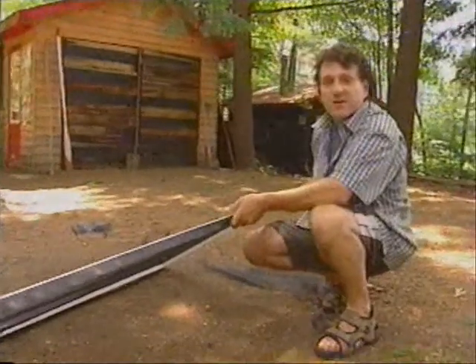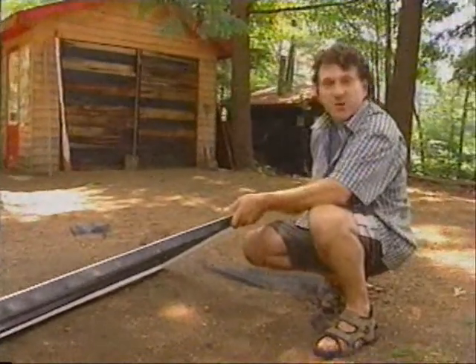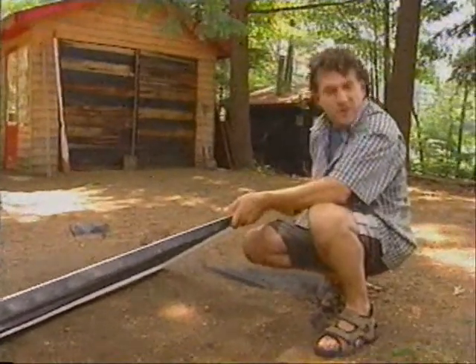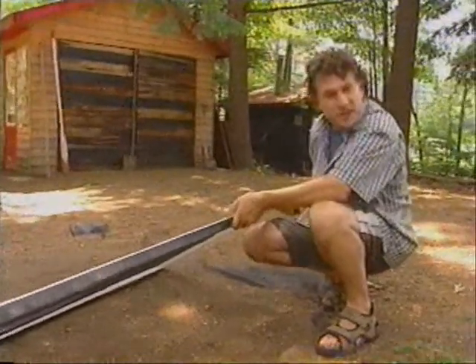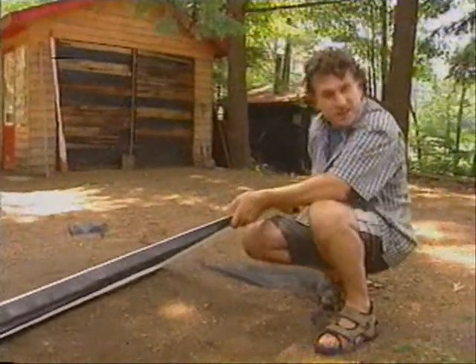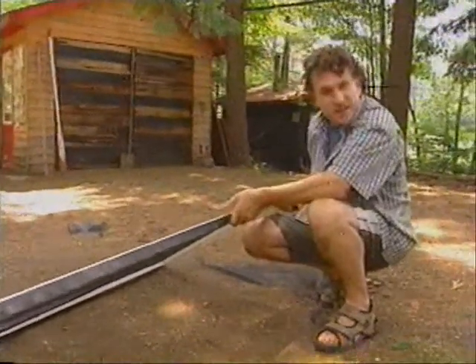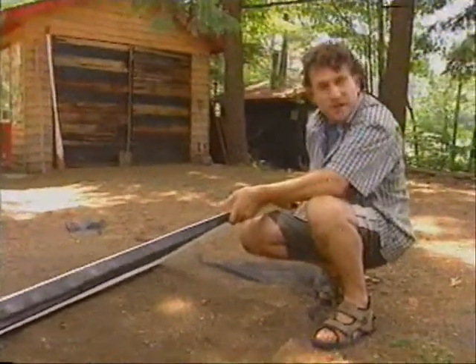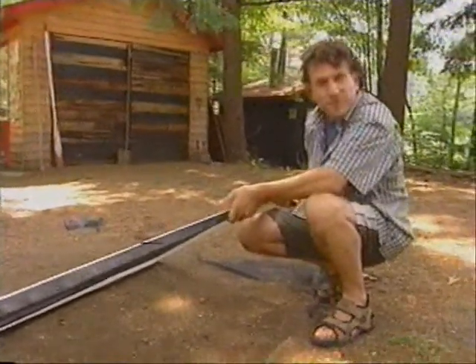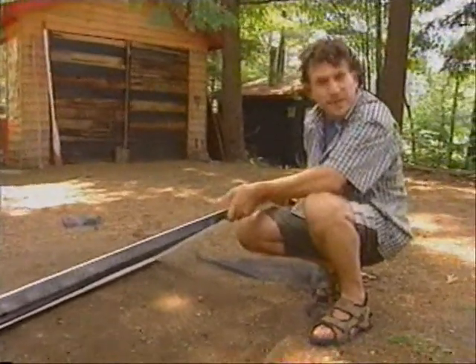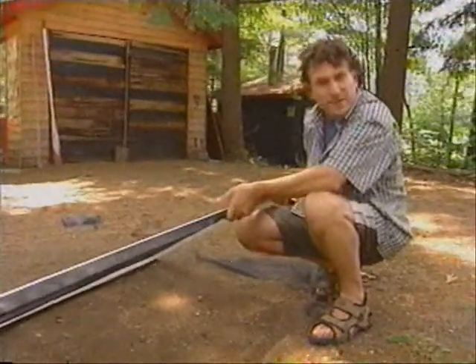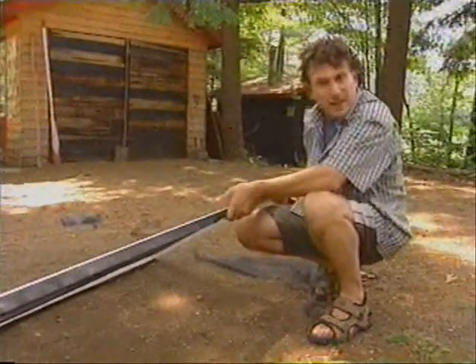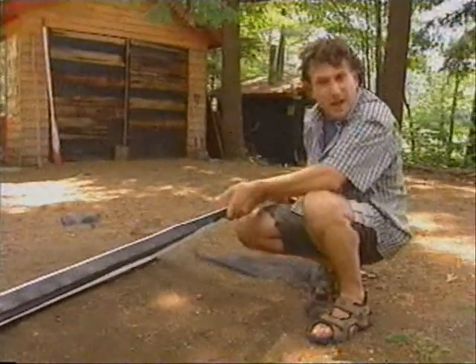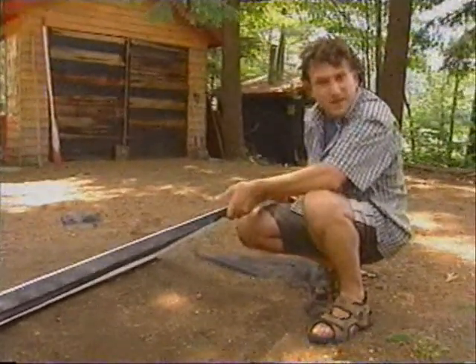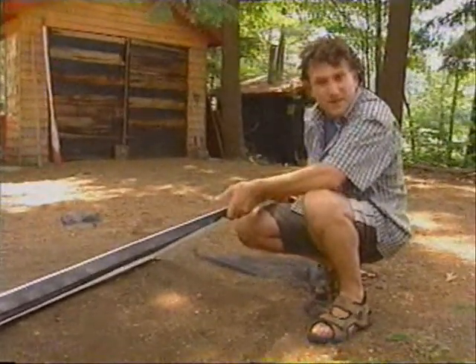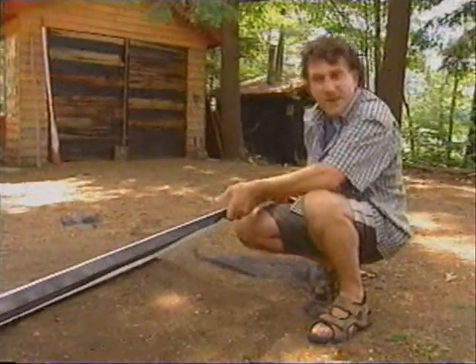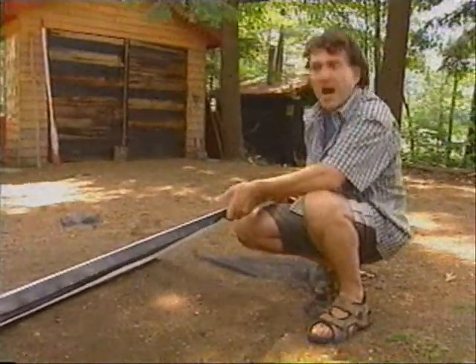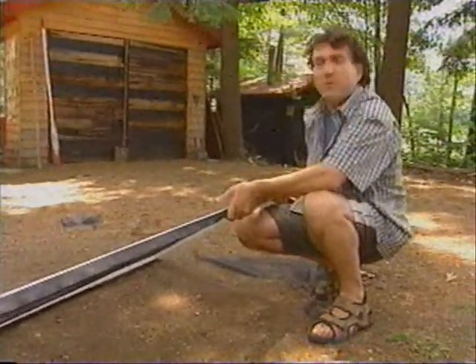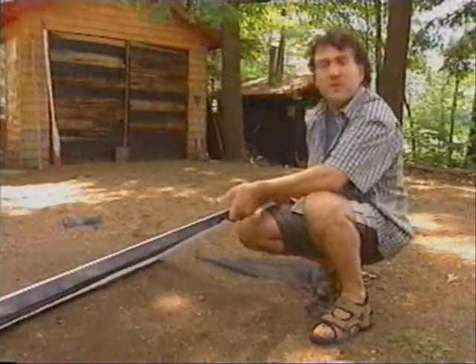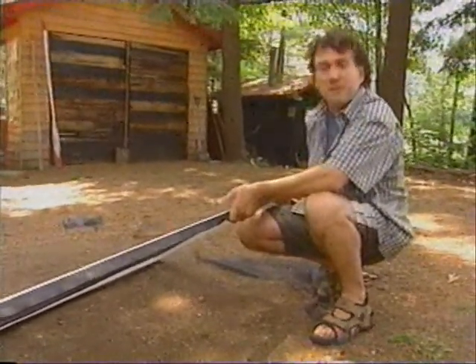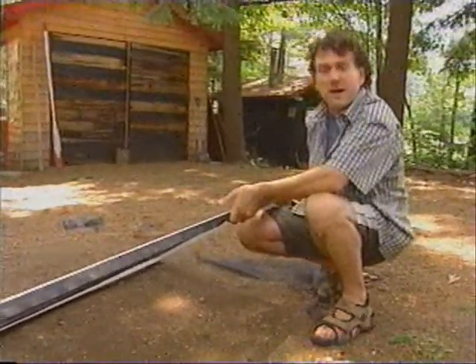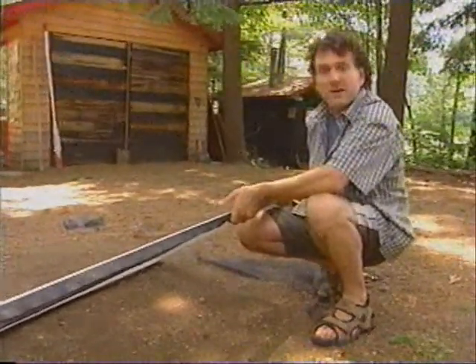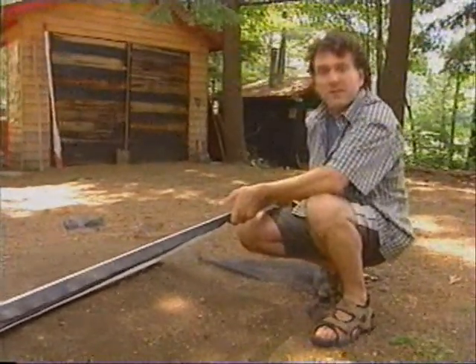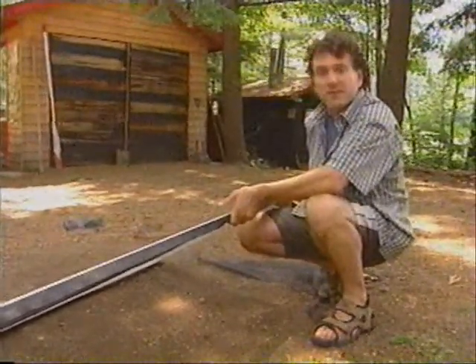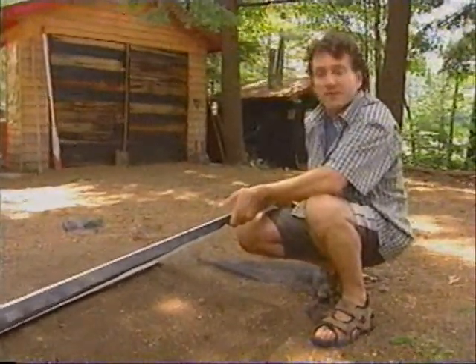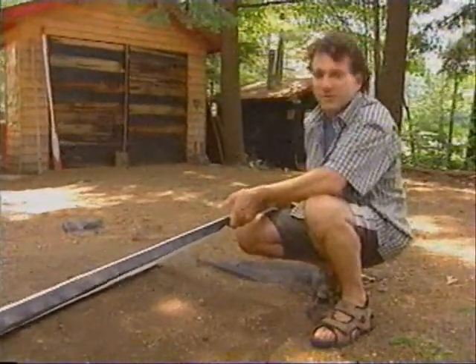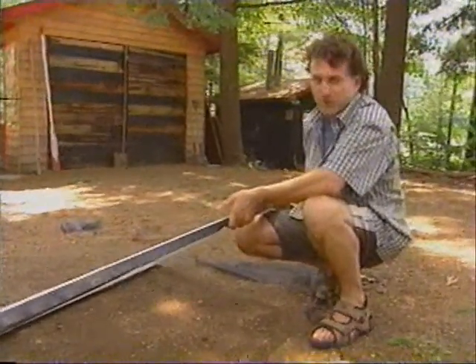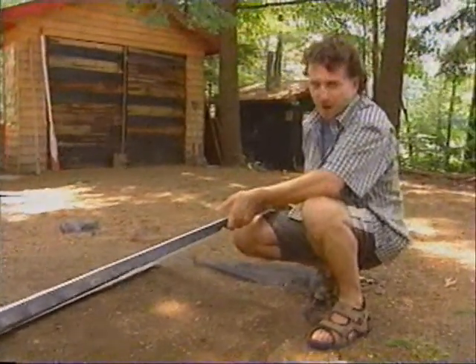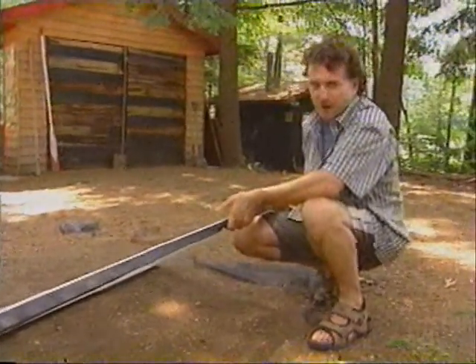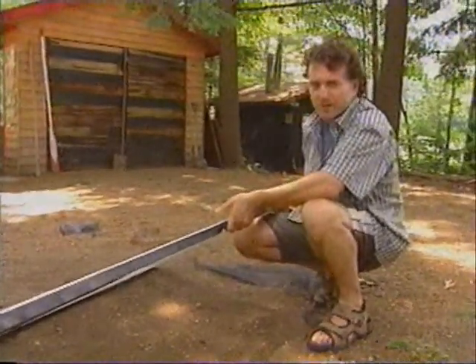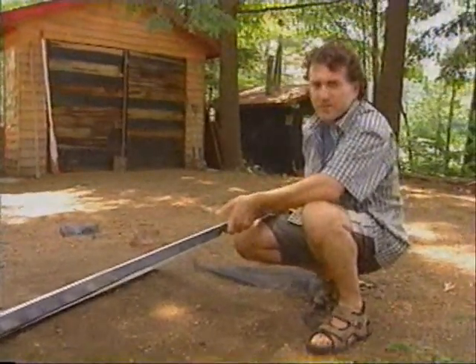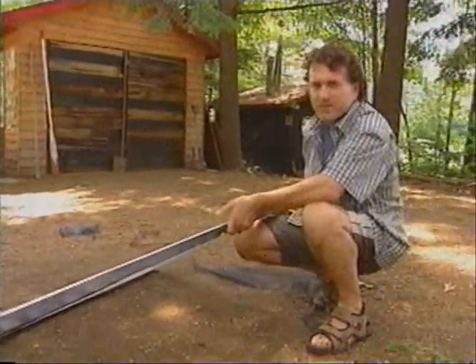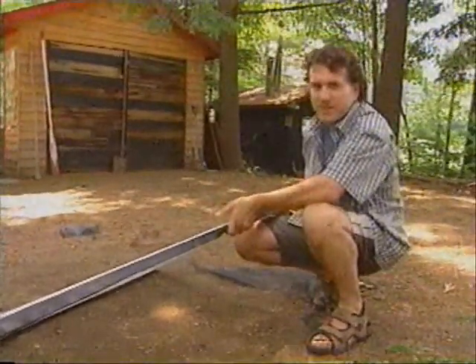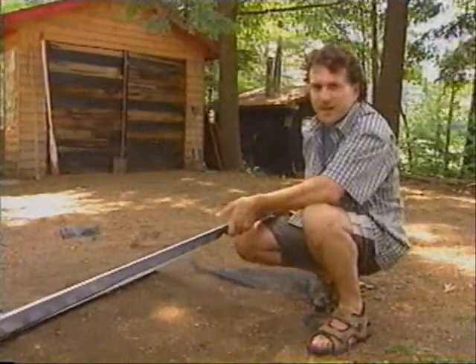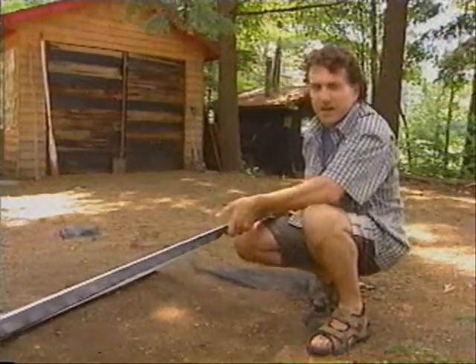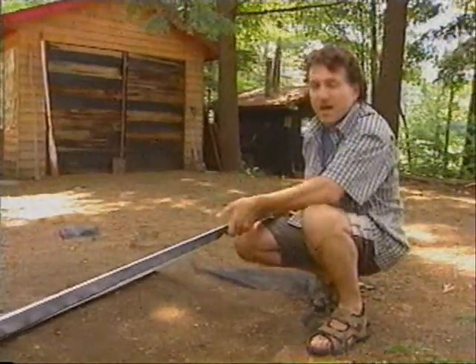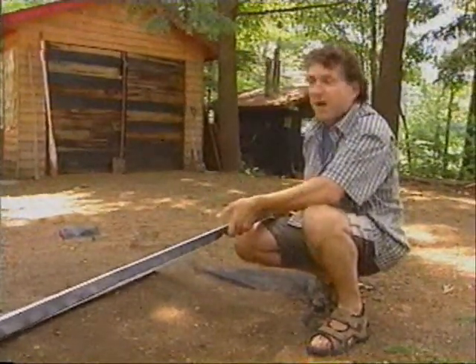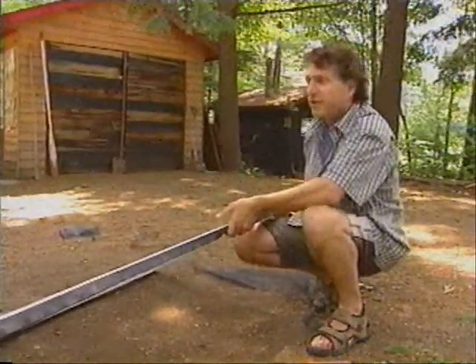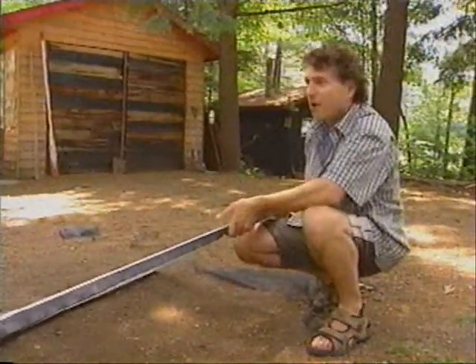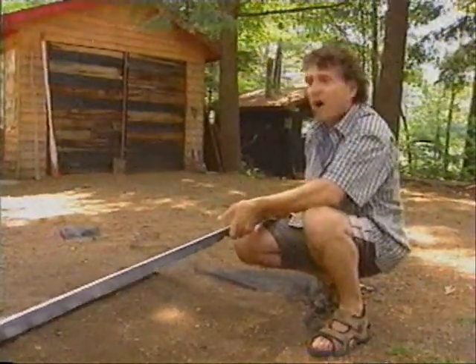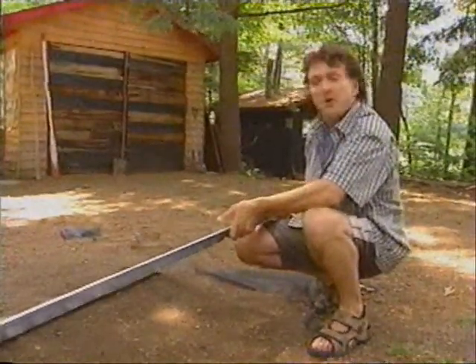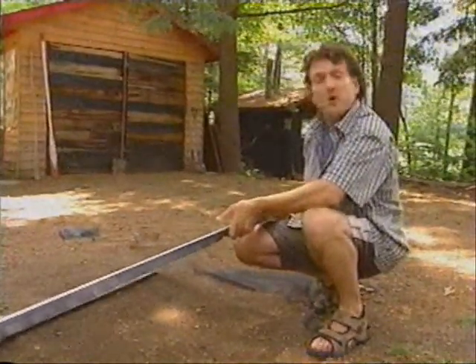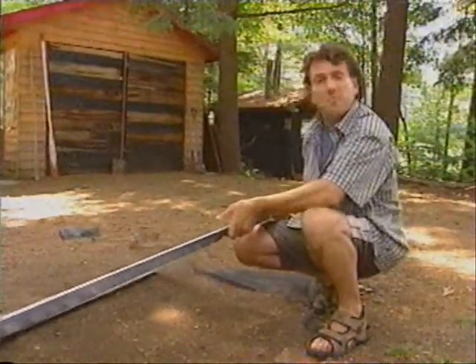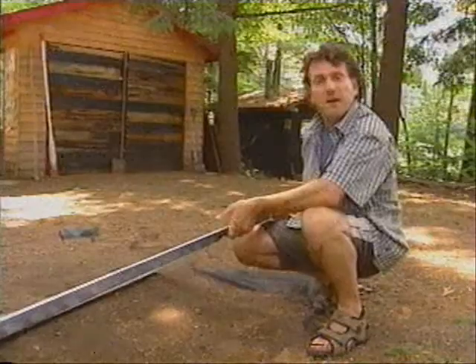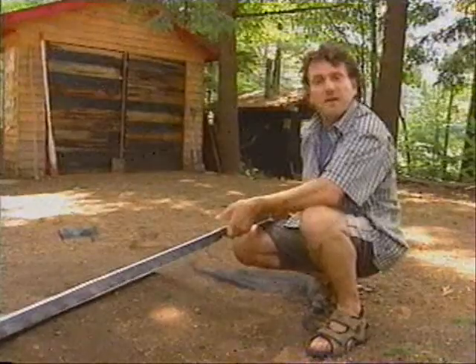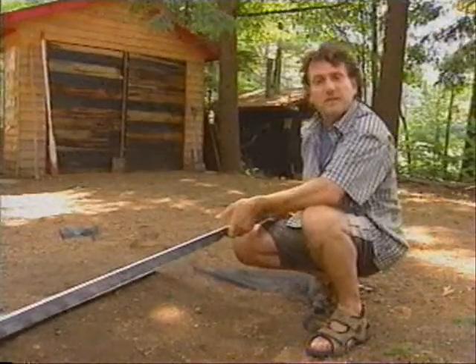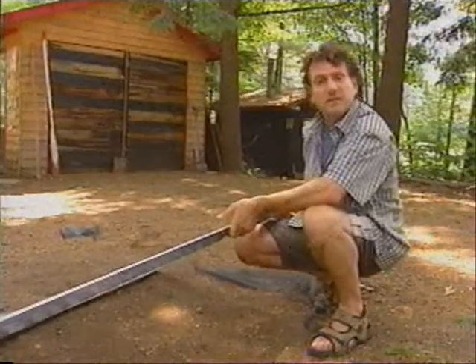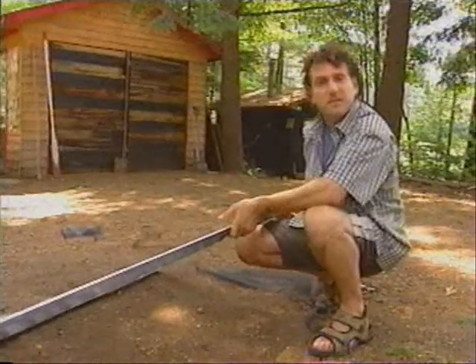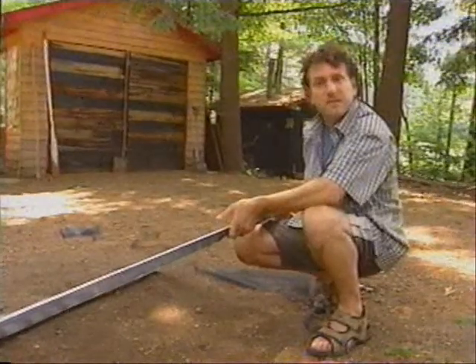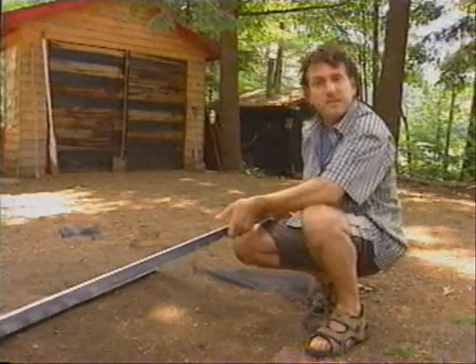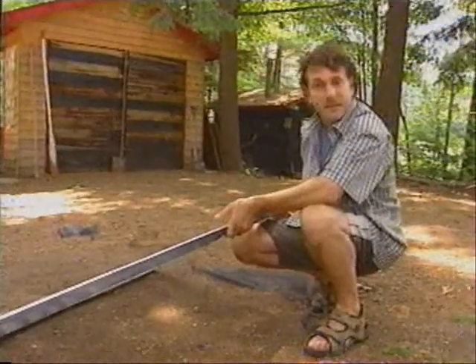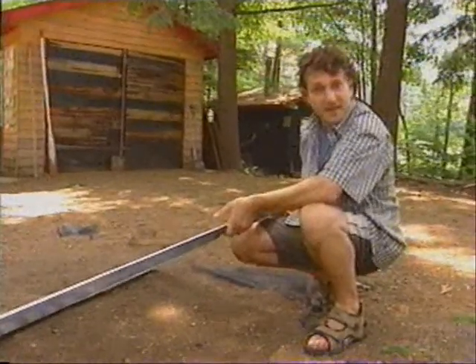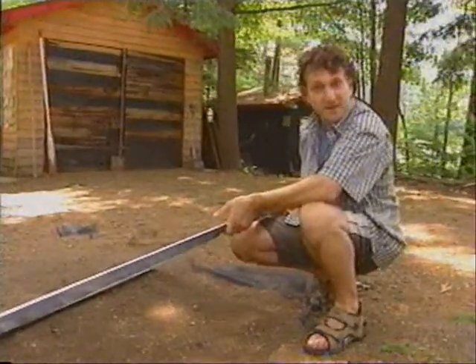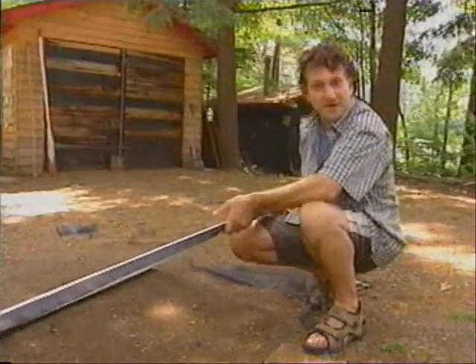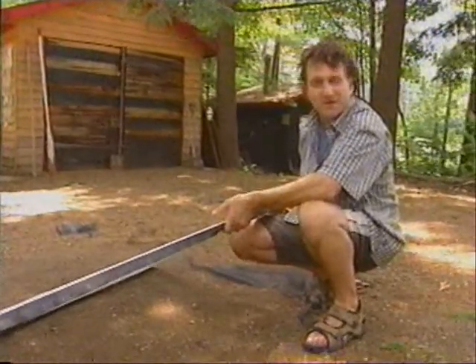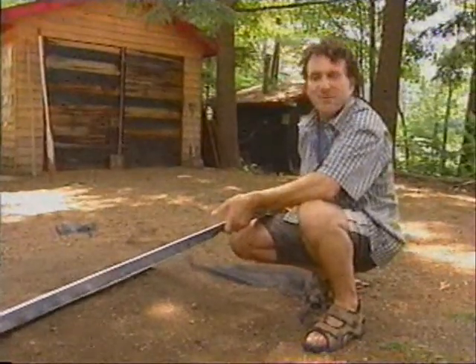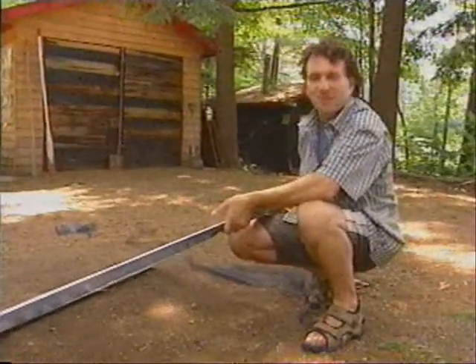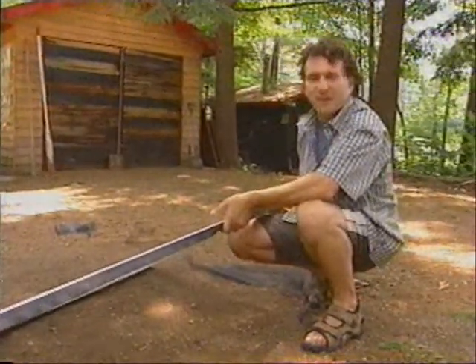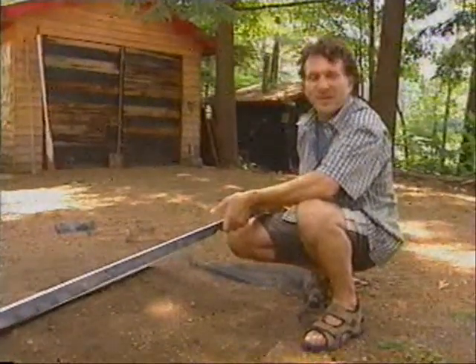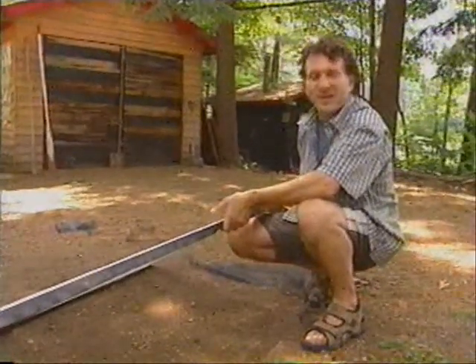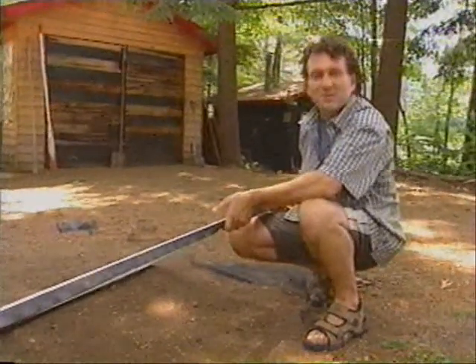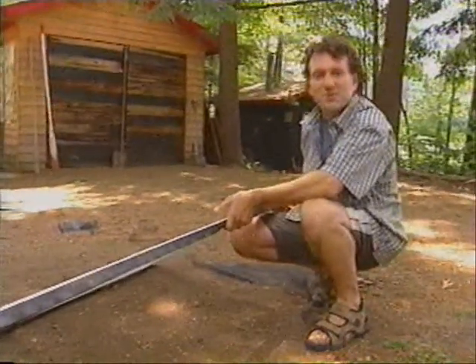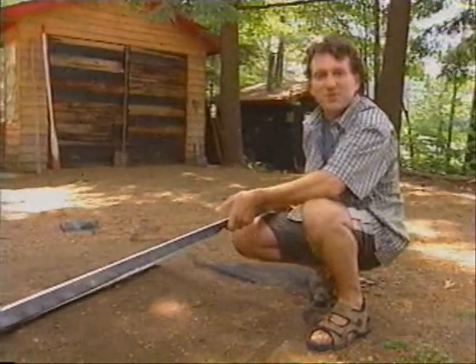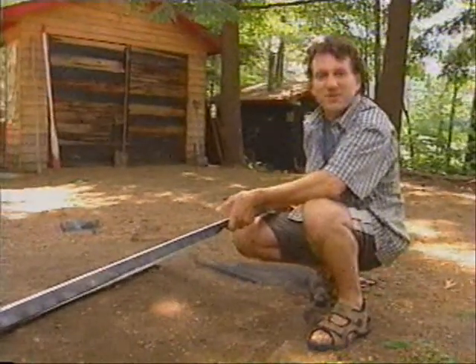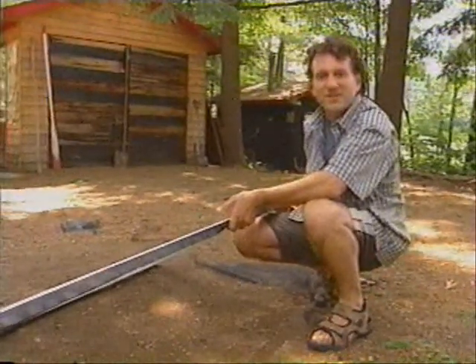So the next time your guests ask how are the bugs, you can honestly say there are no bugs in my weekend retreat.